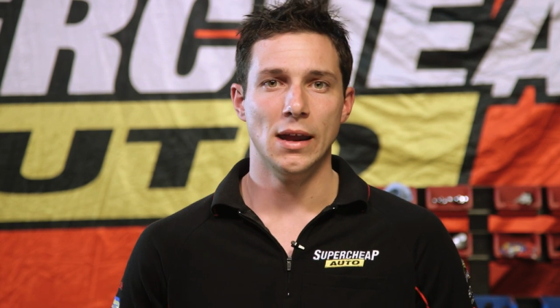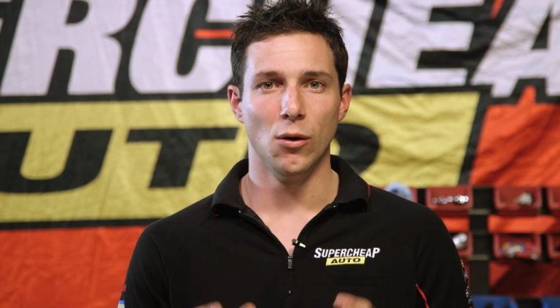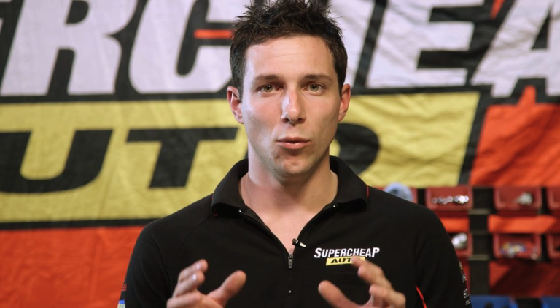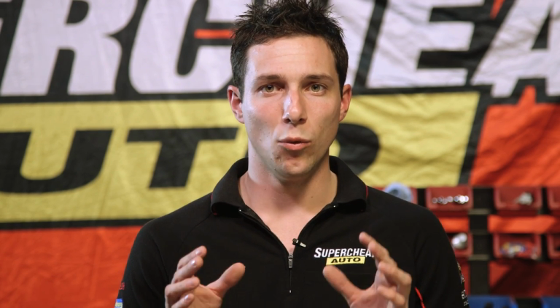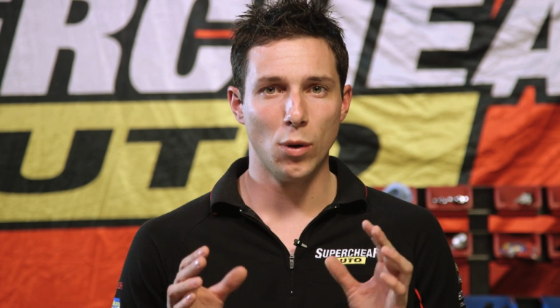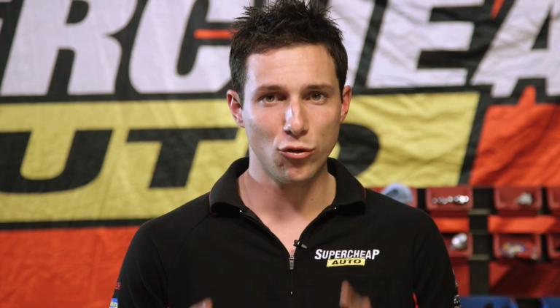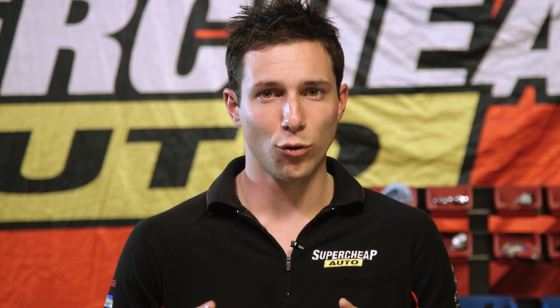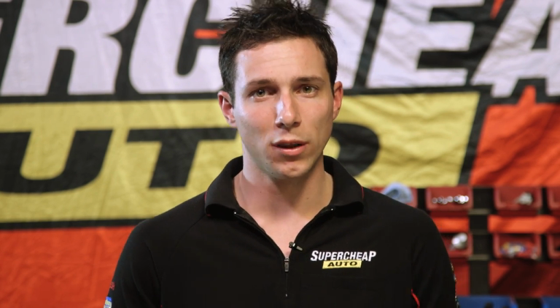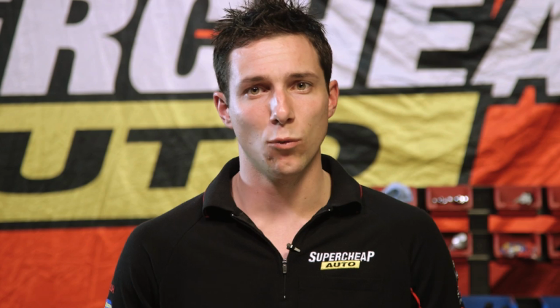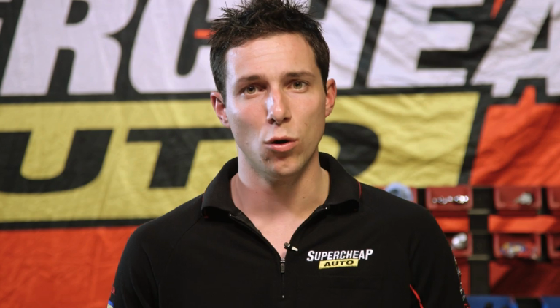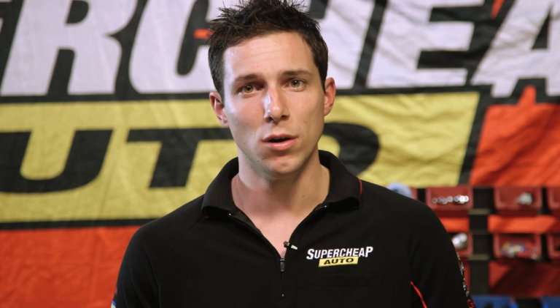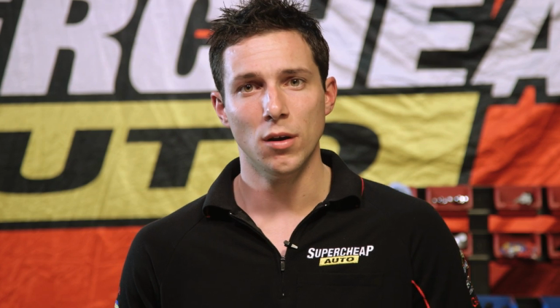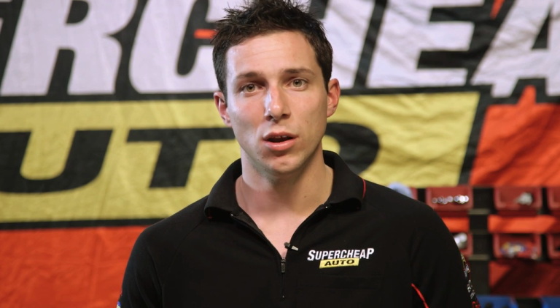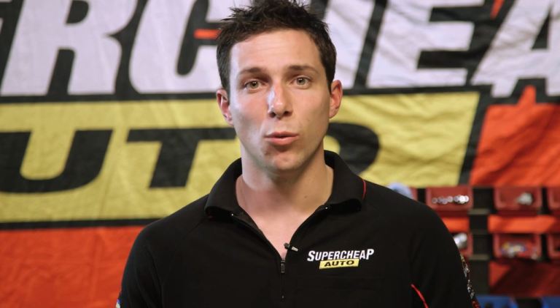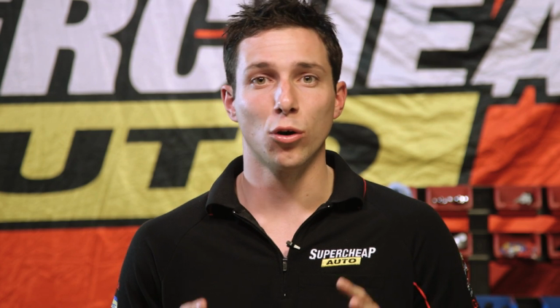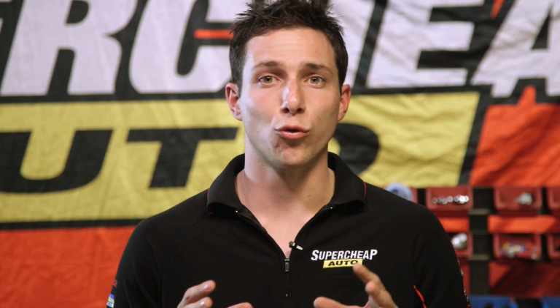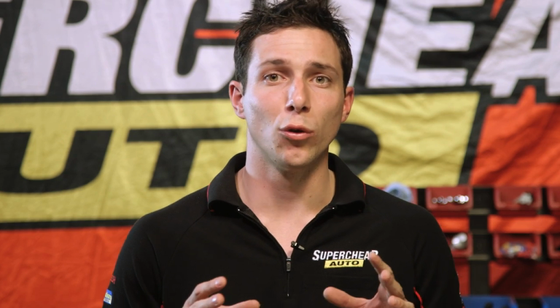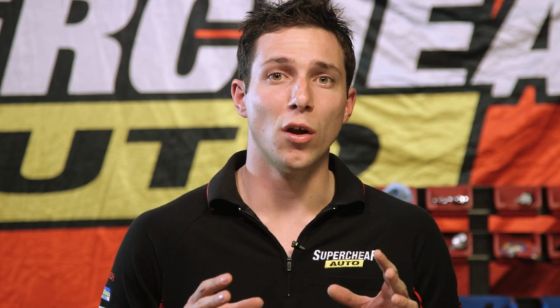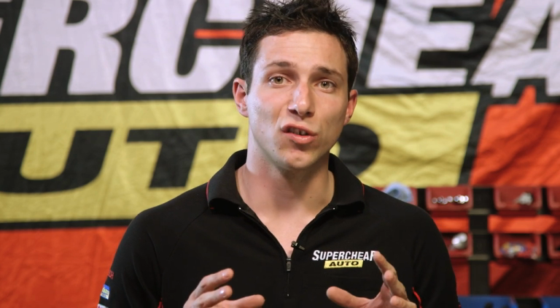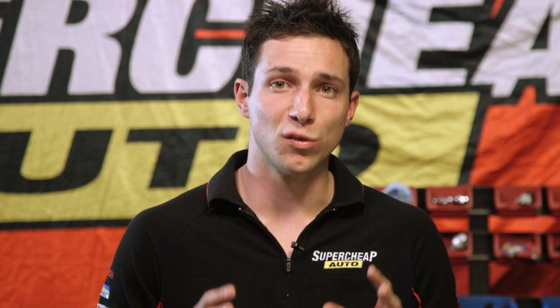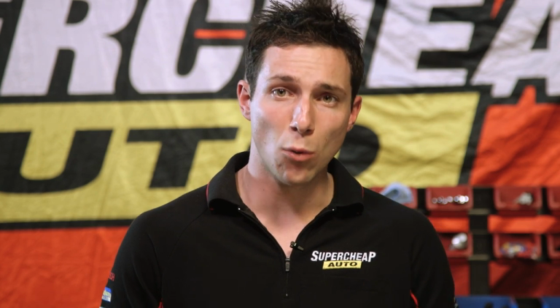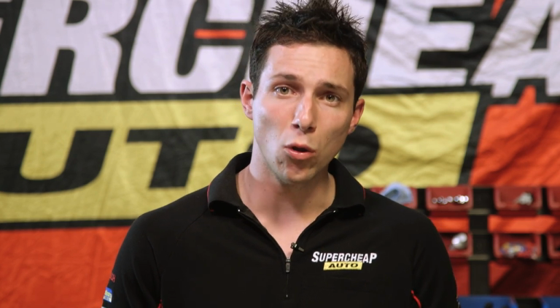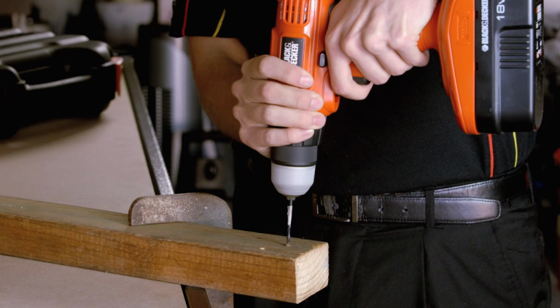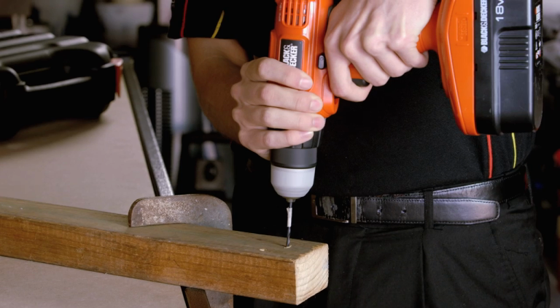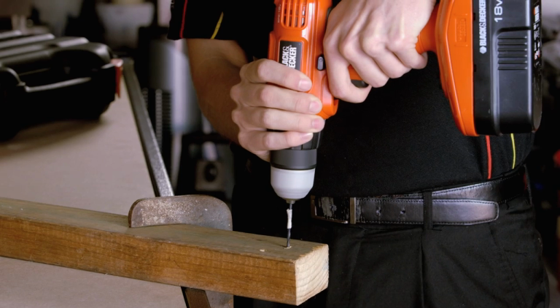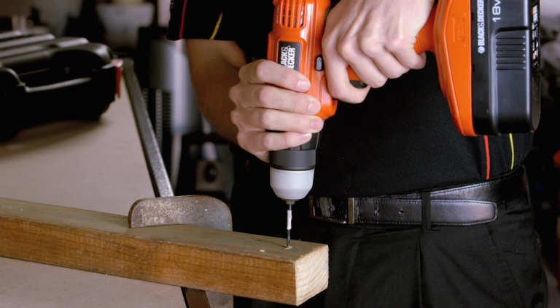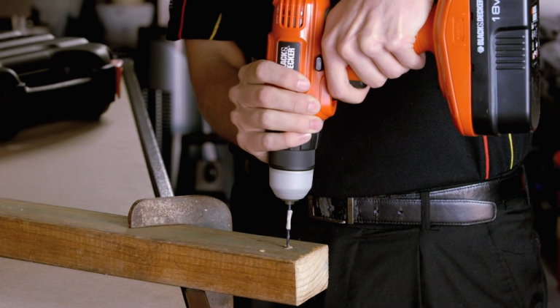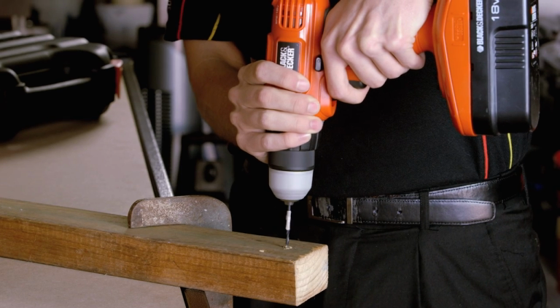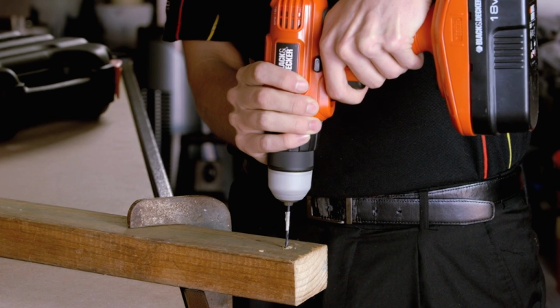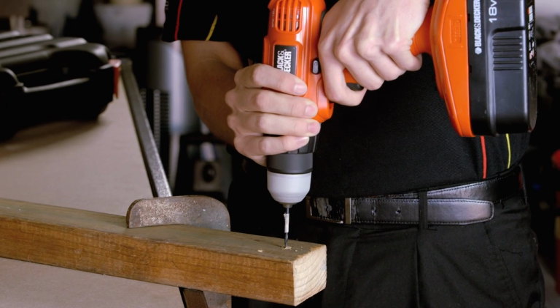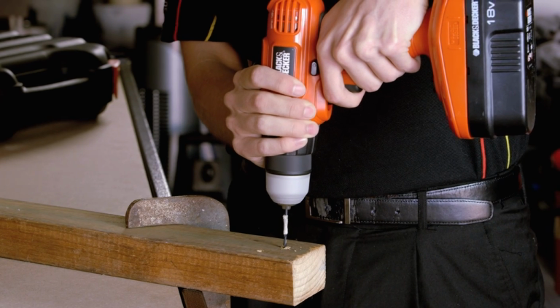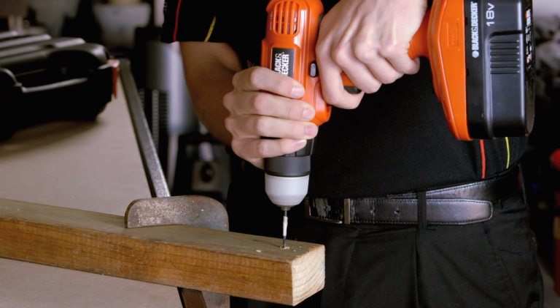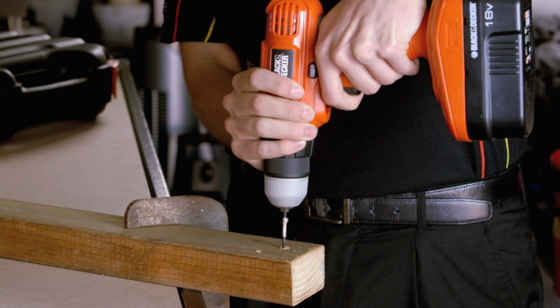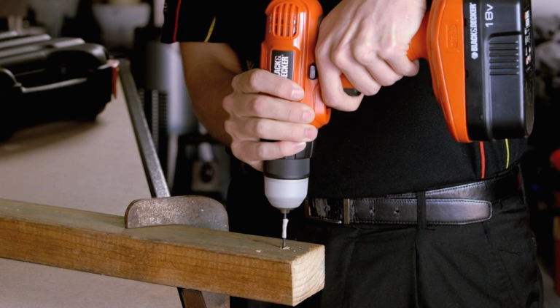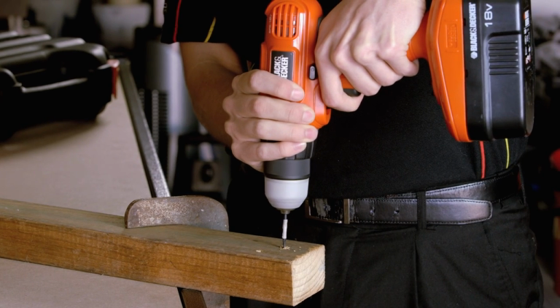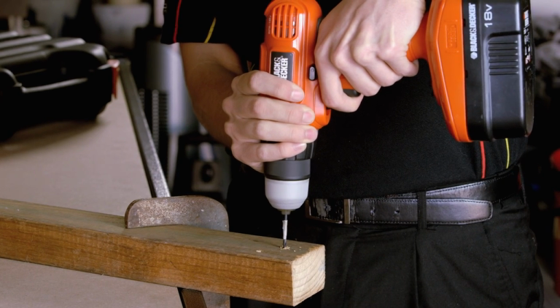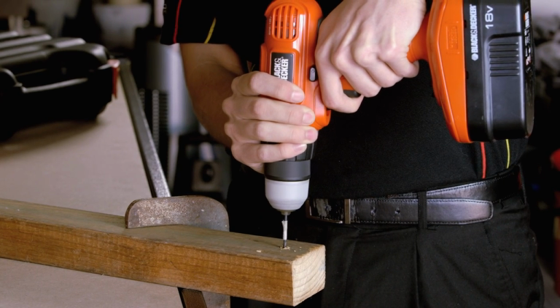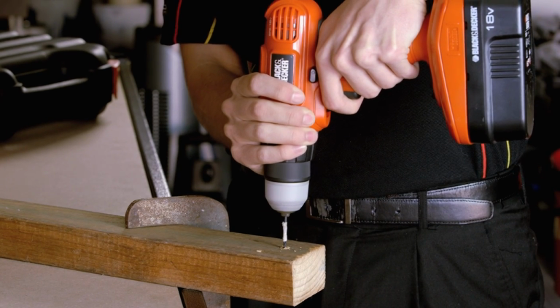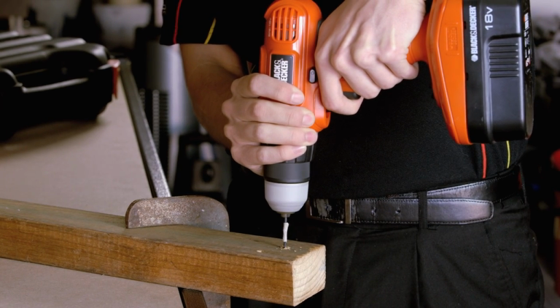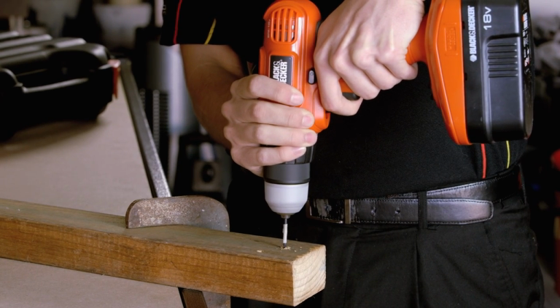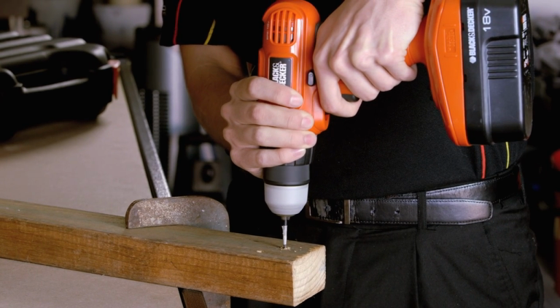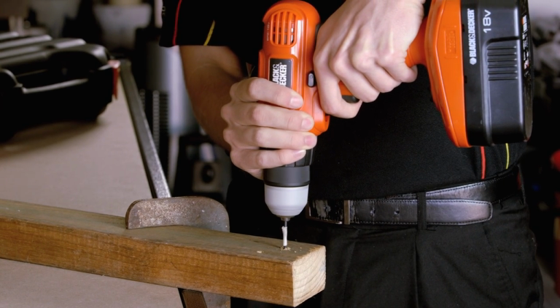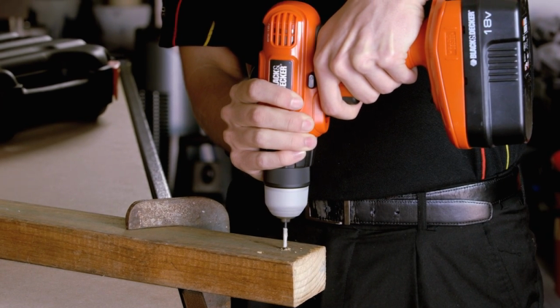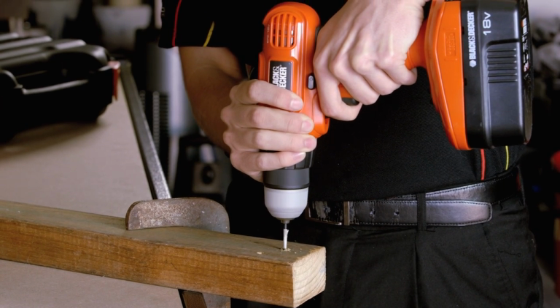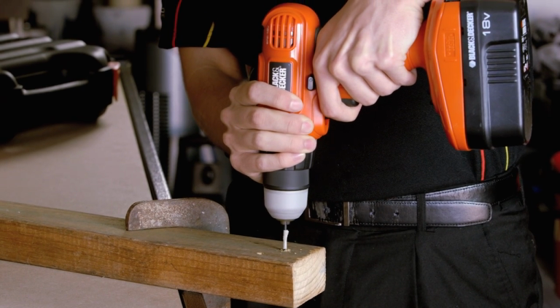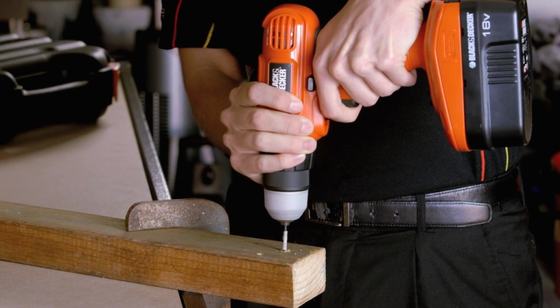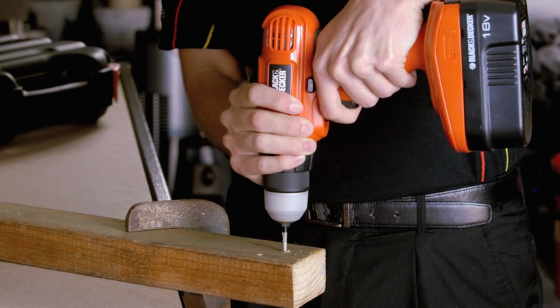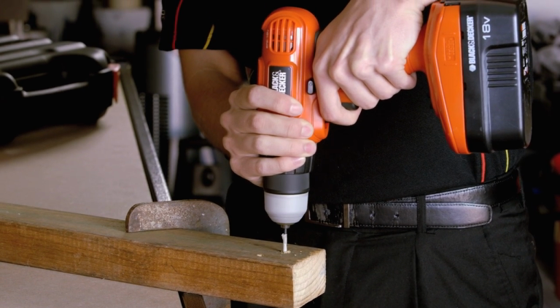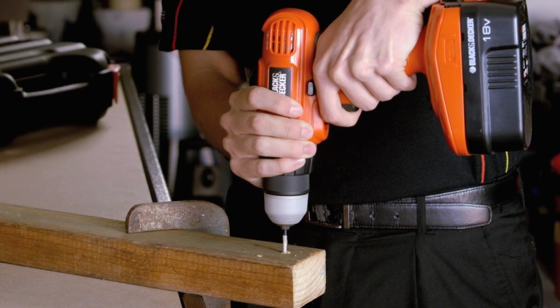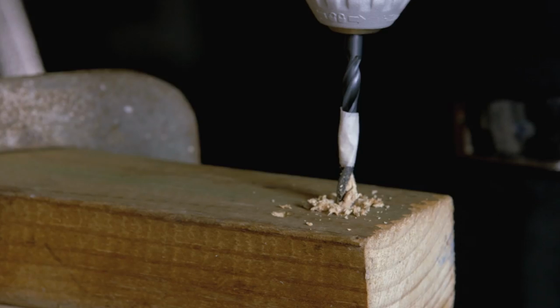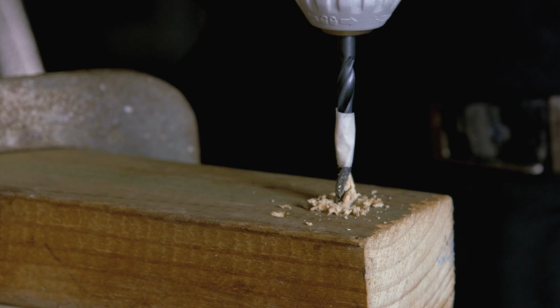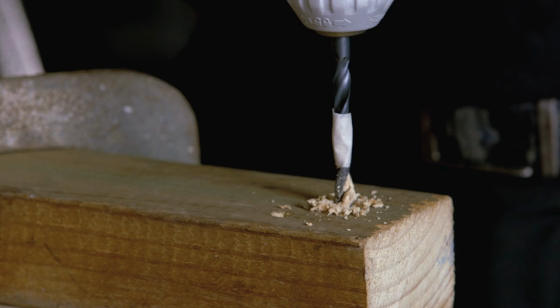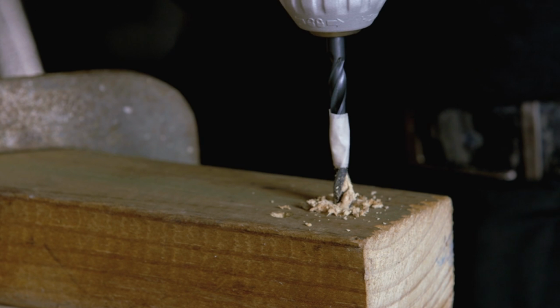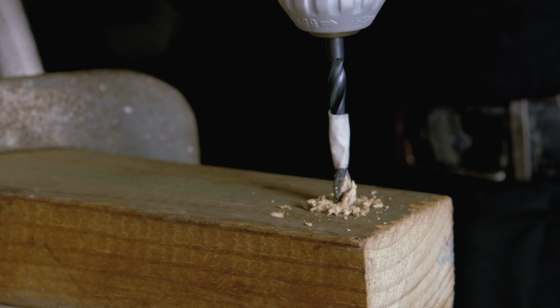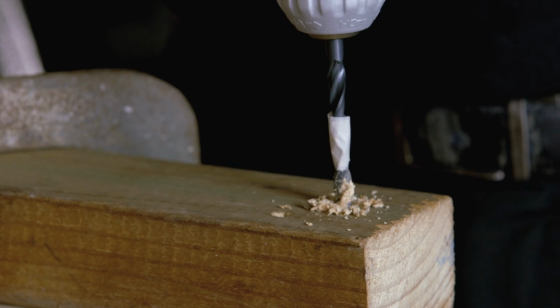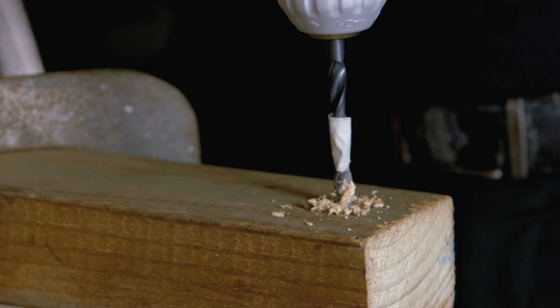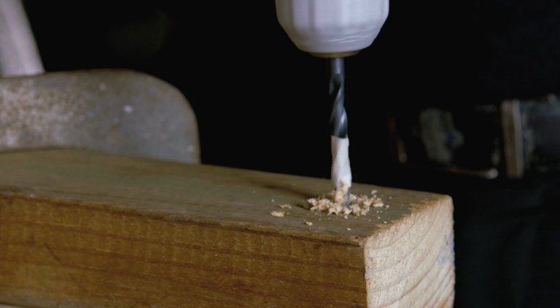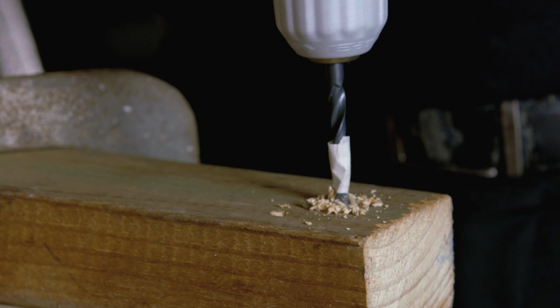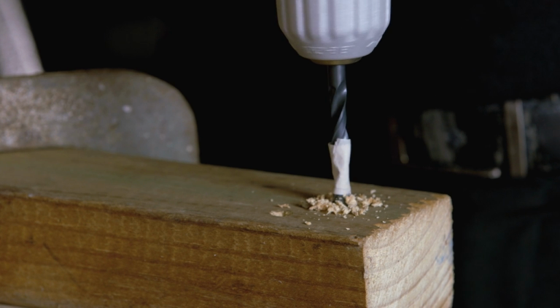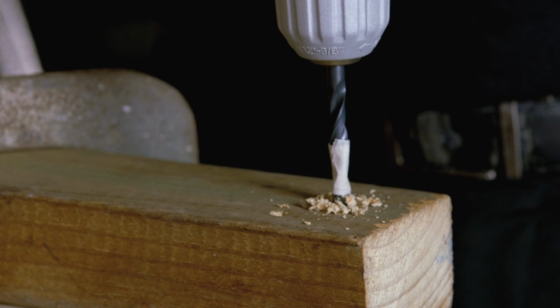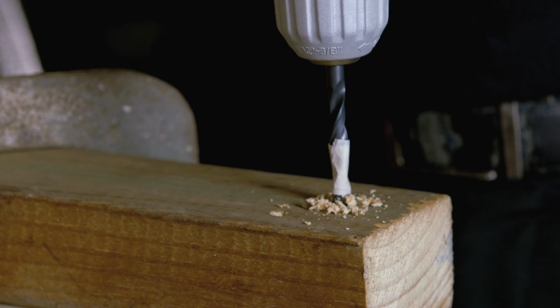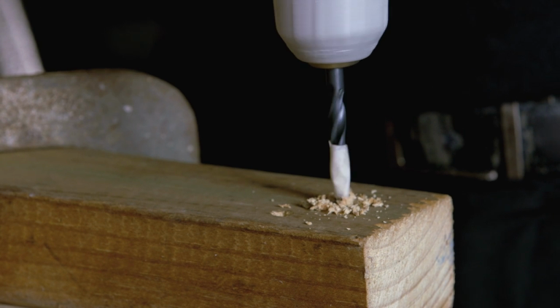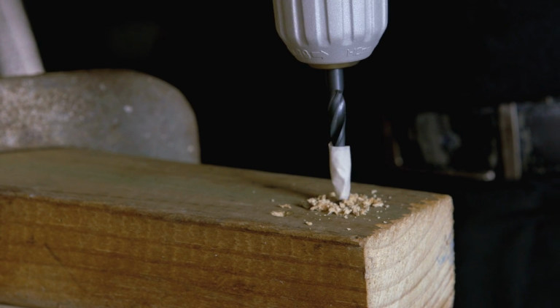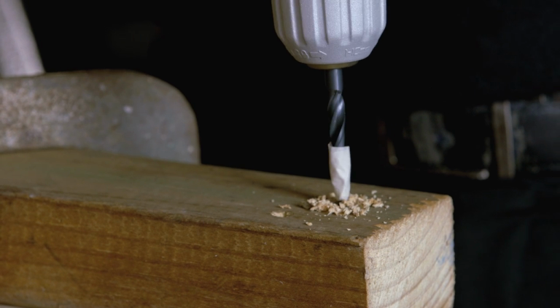When drilling wood, you want to drill a smaller hole prior to screwing or using a larger drill bit, as this will help prevent the wood from splitting.